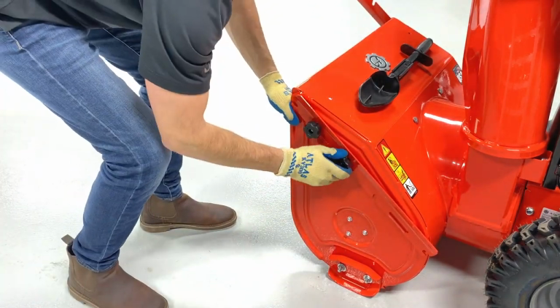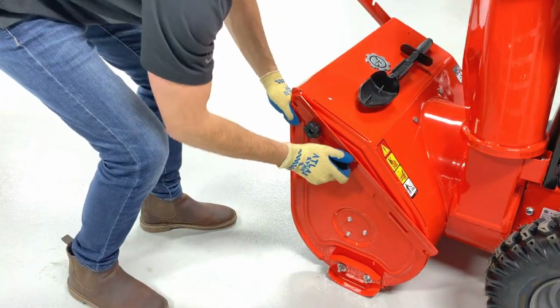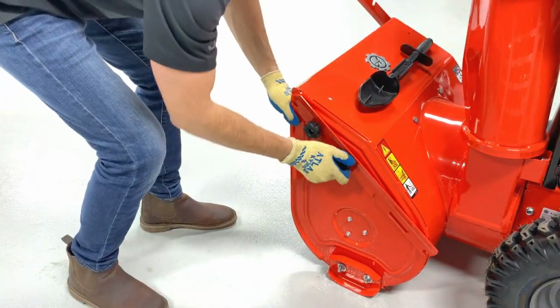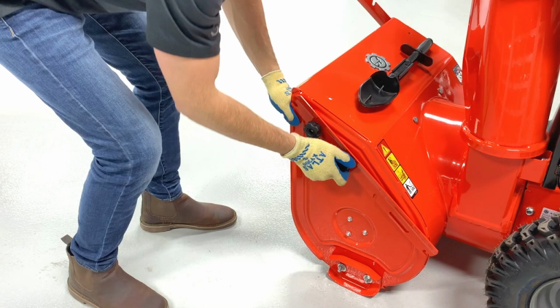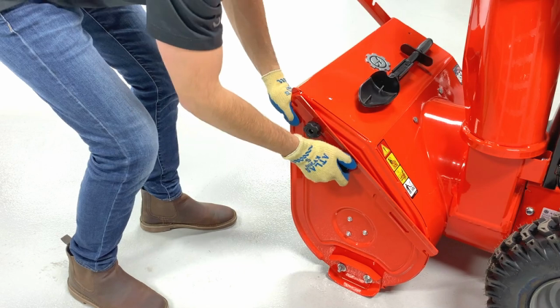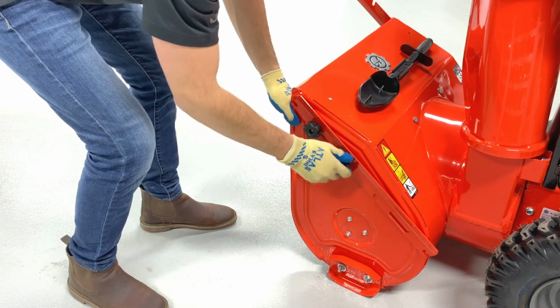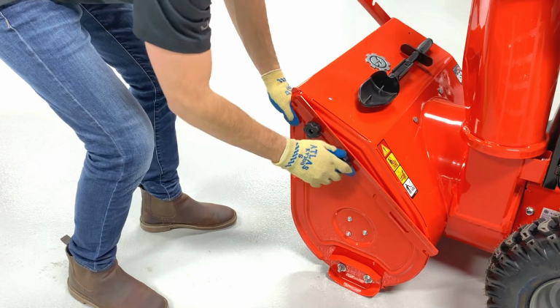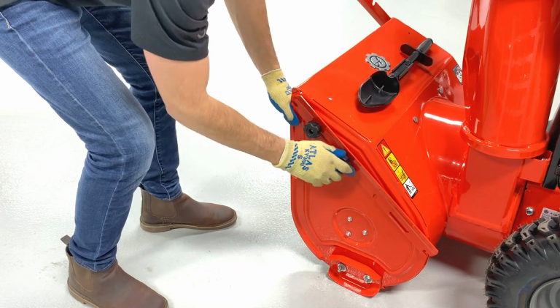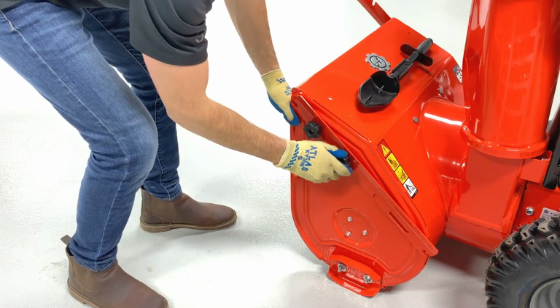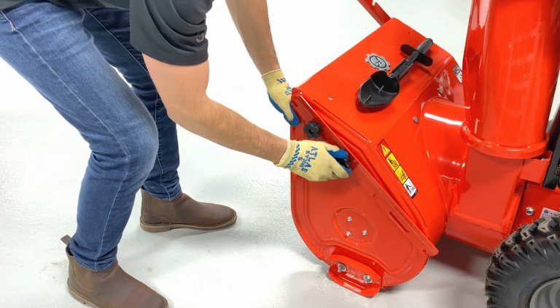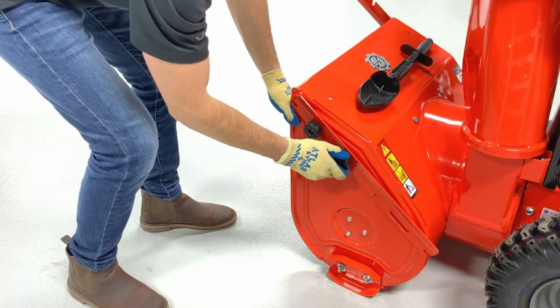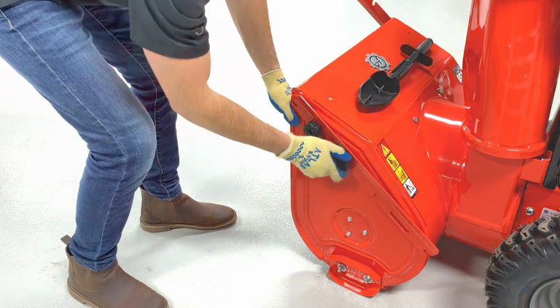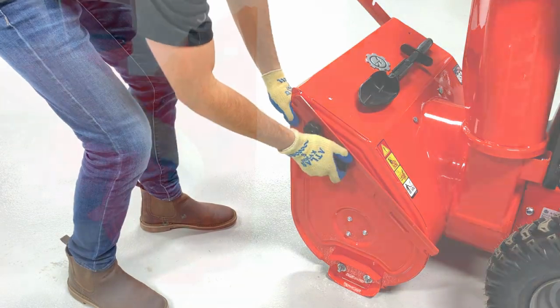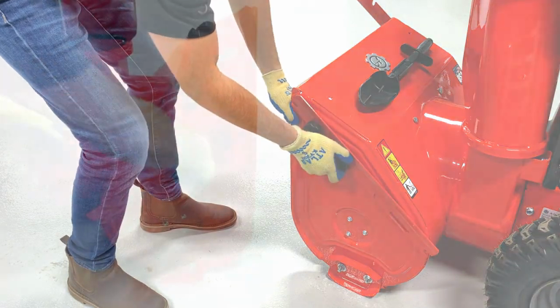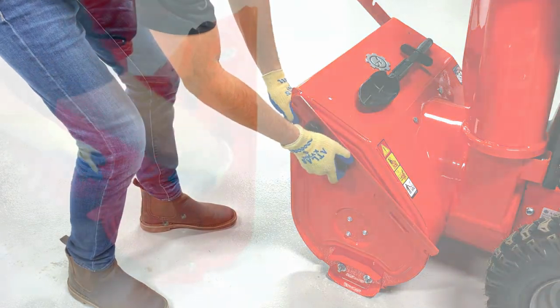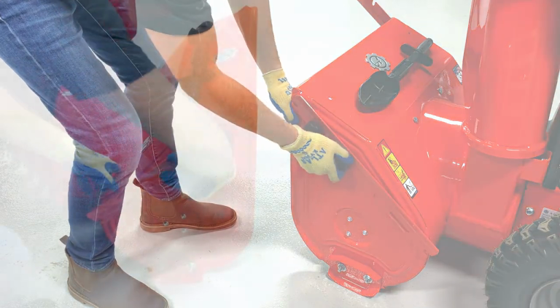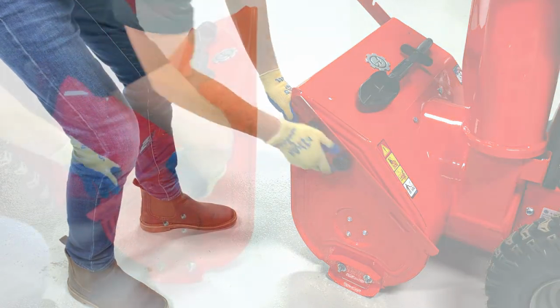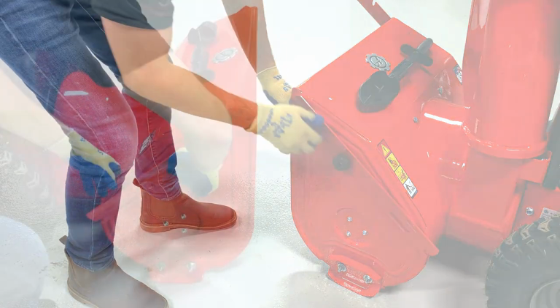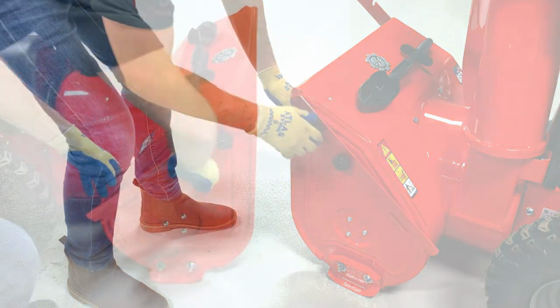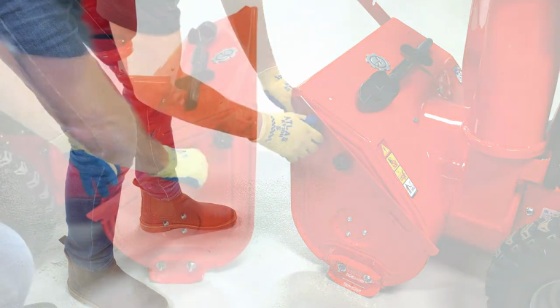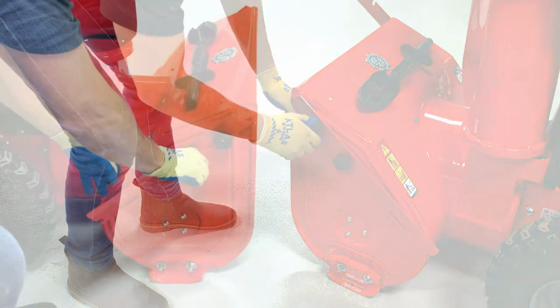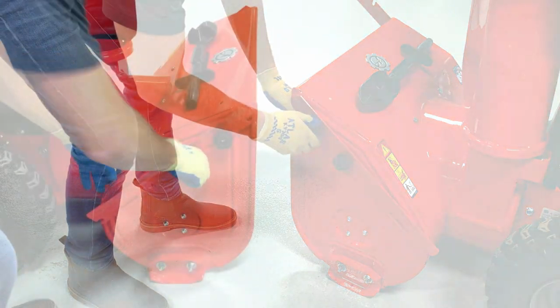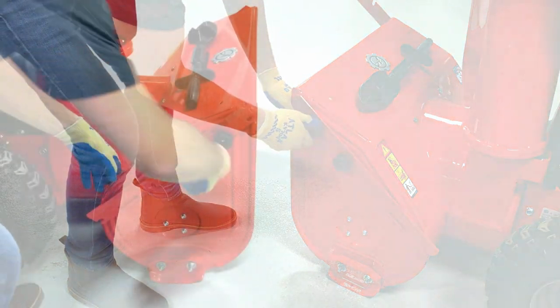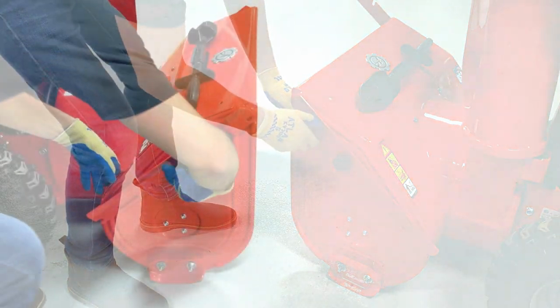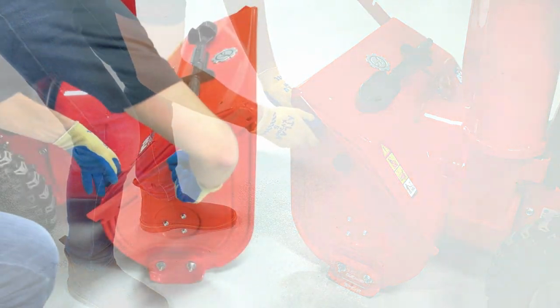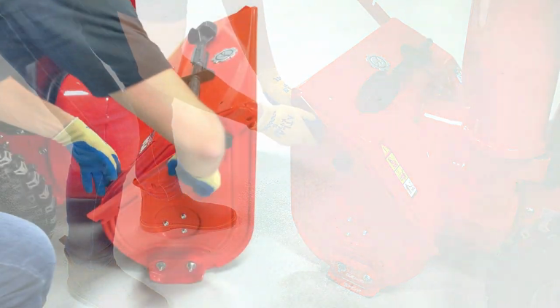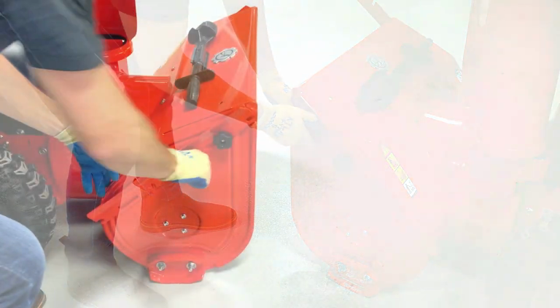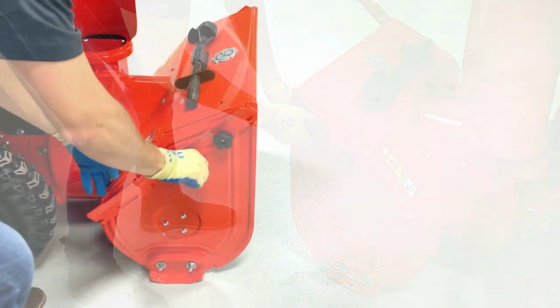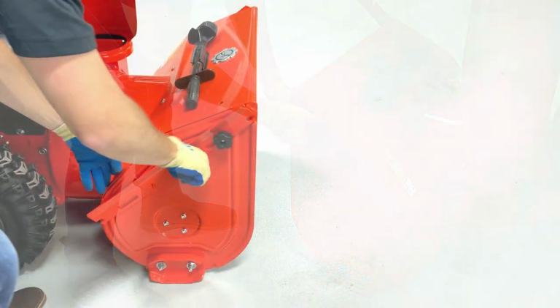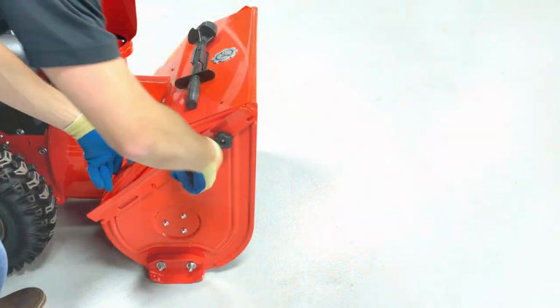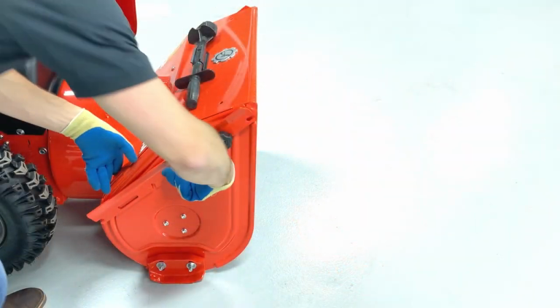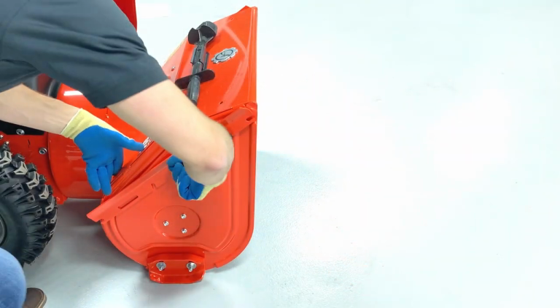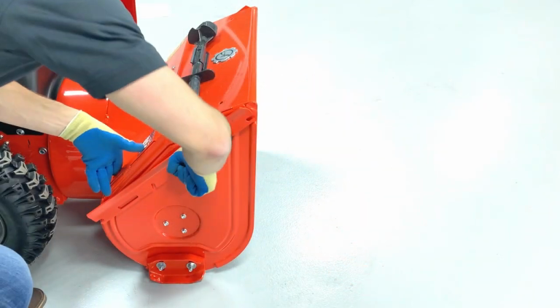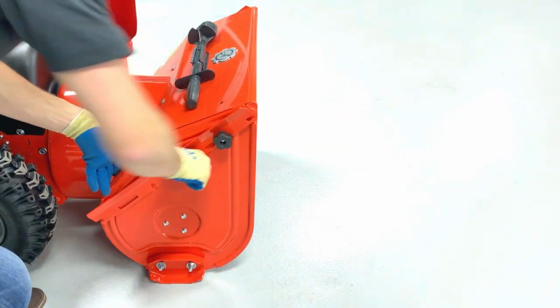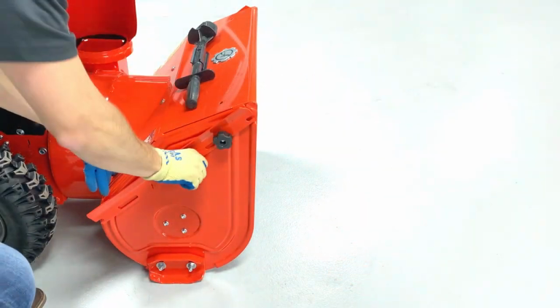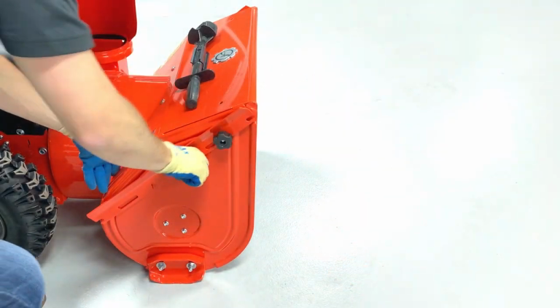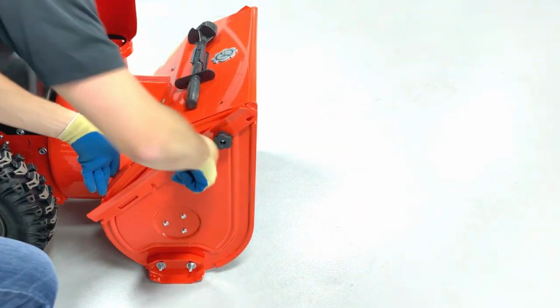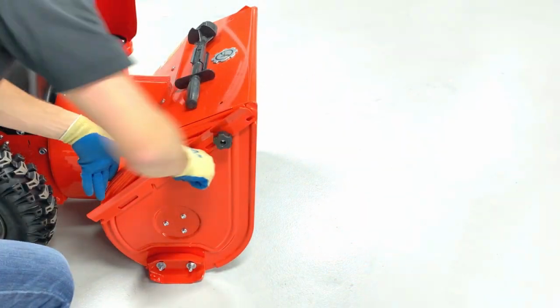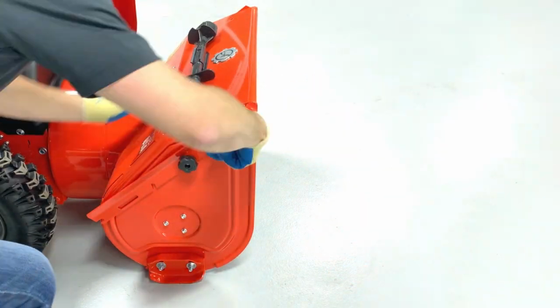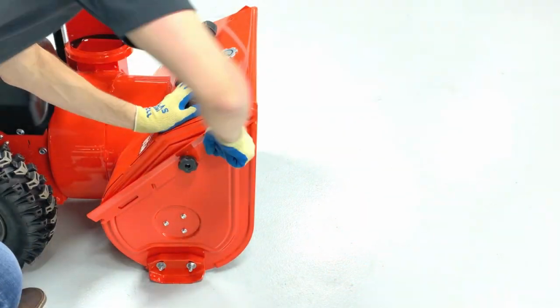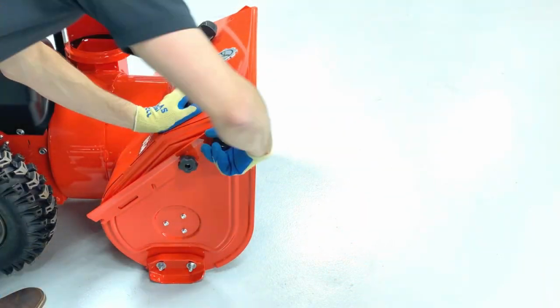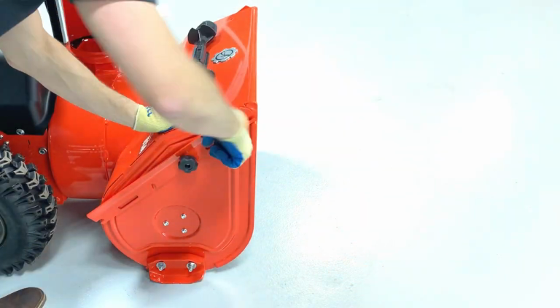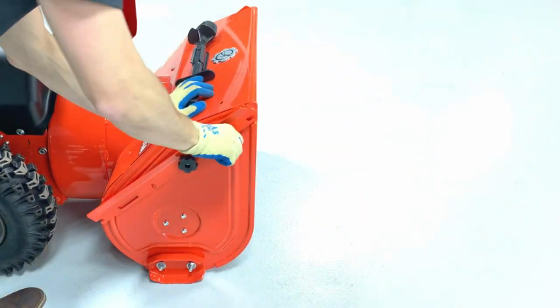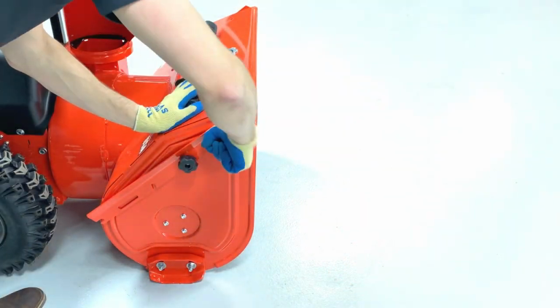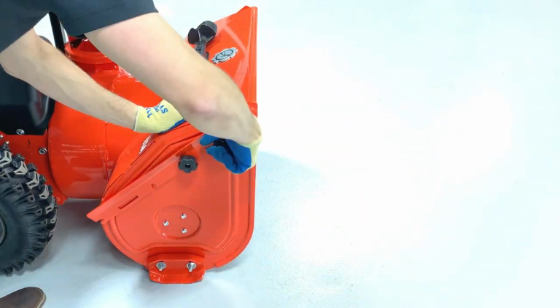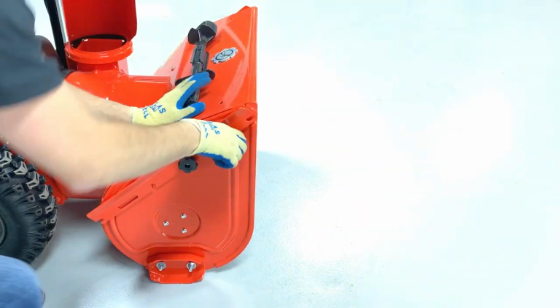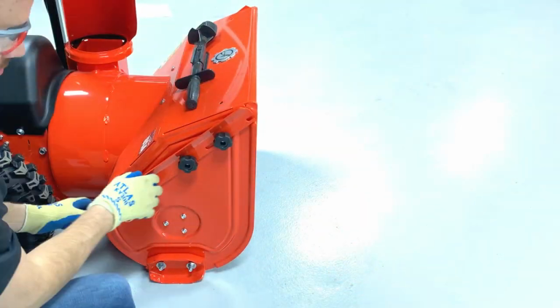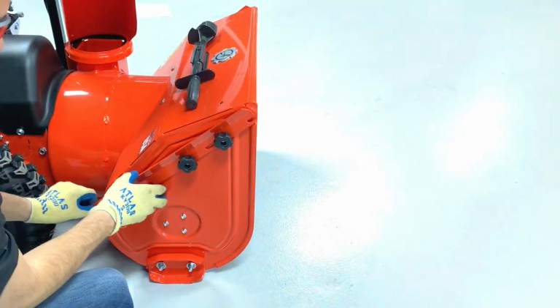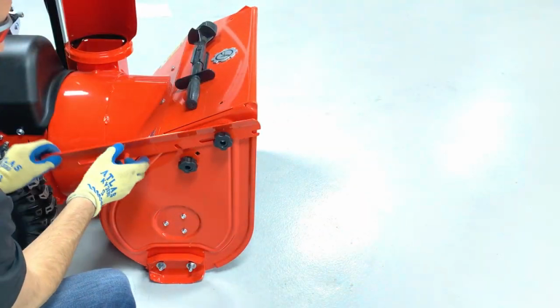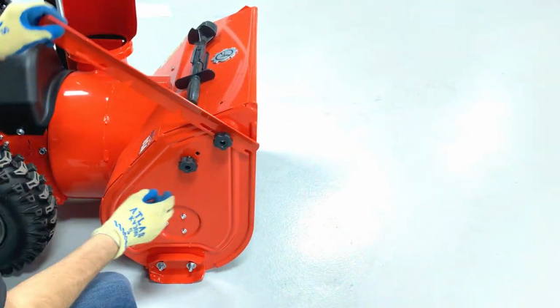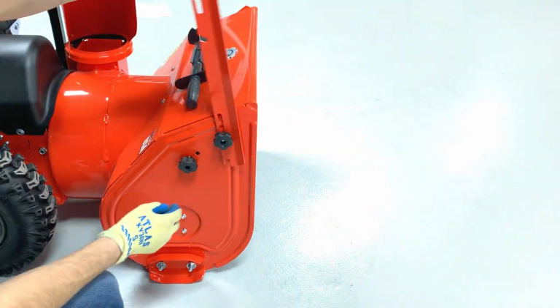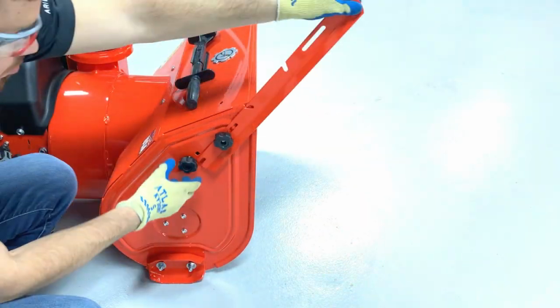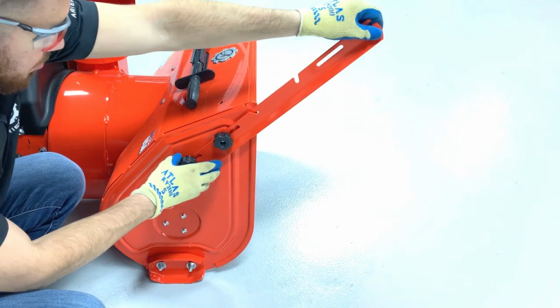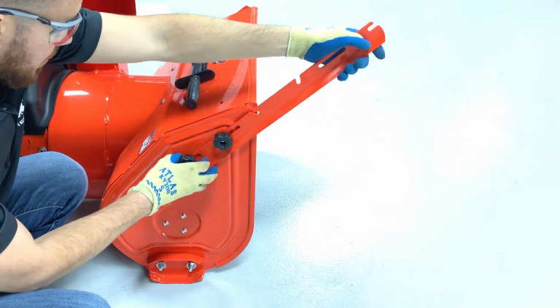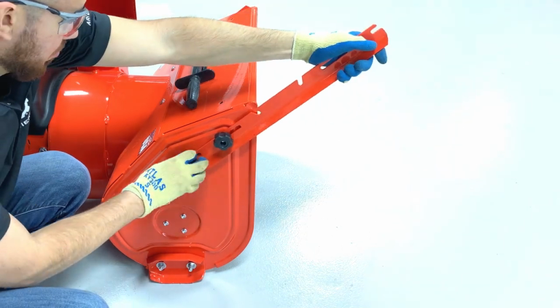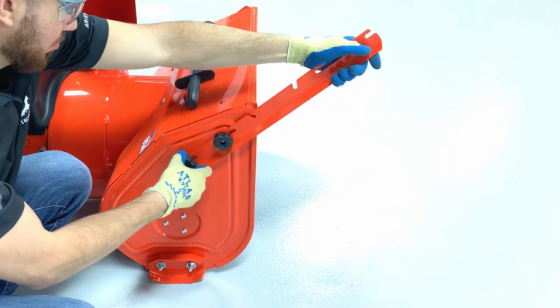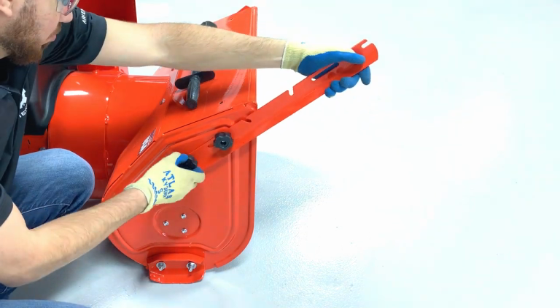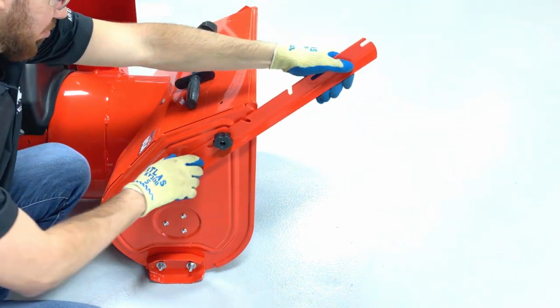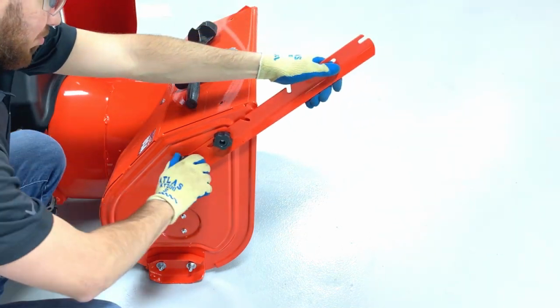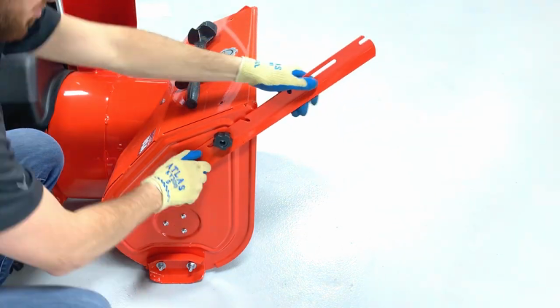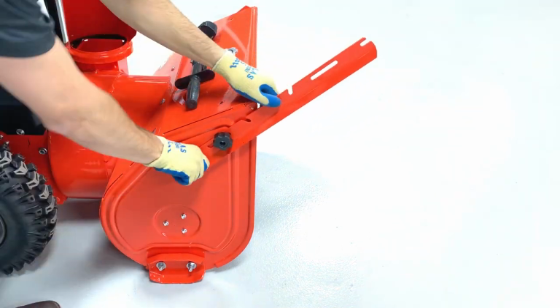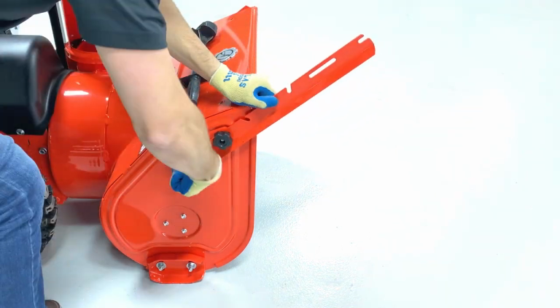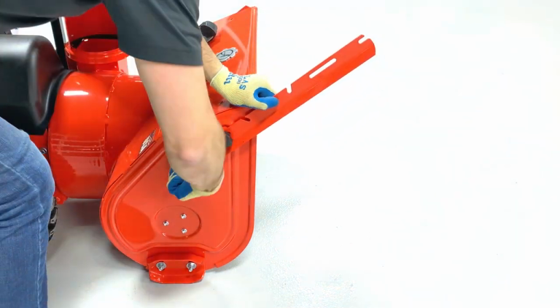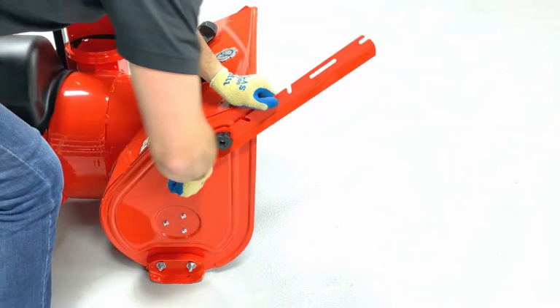To put the drift cutters back into their operating positions, once again loosen the clamping knobs, rotate the drift cutters, and then tighten the knobs.